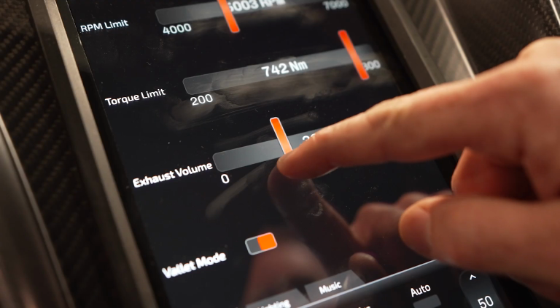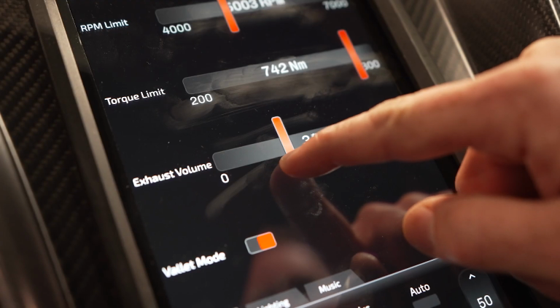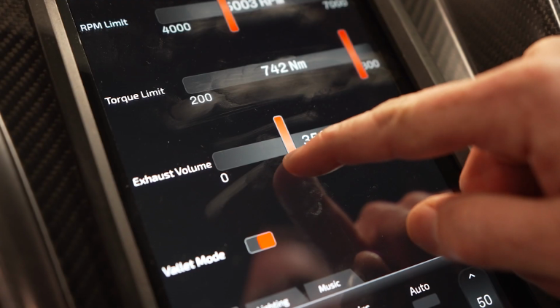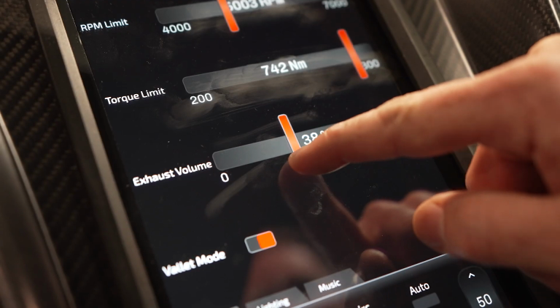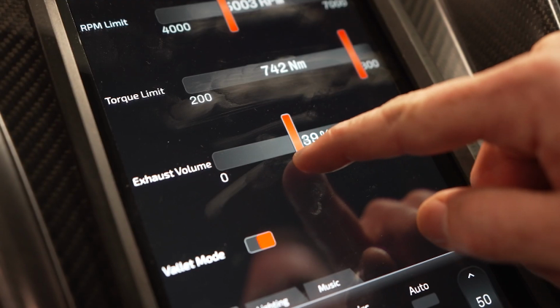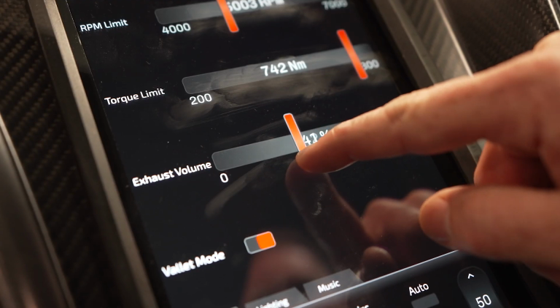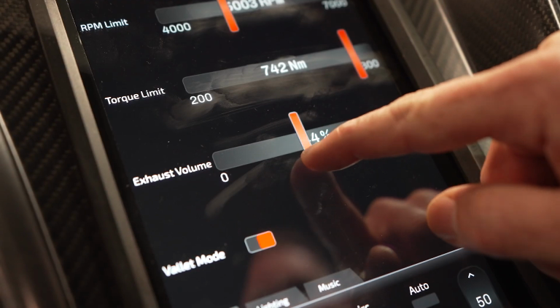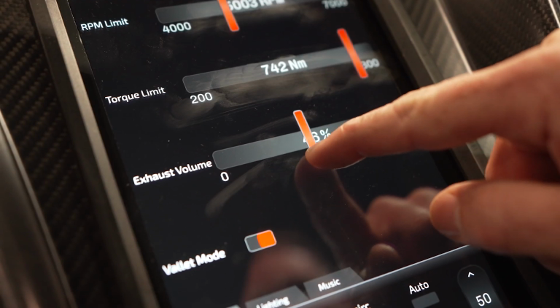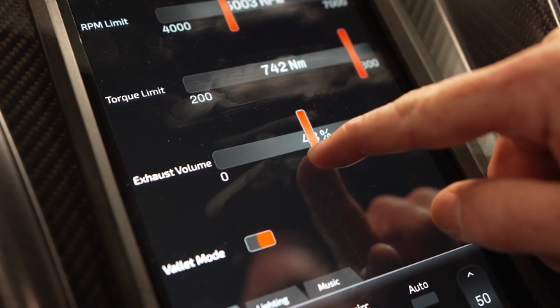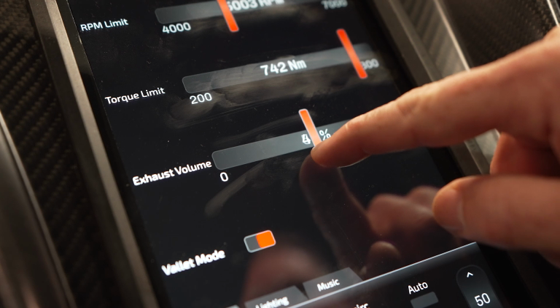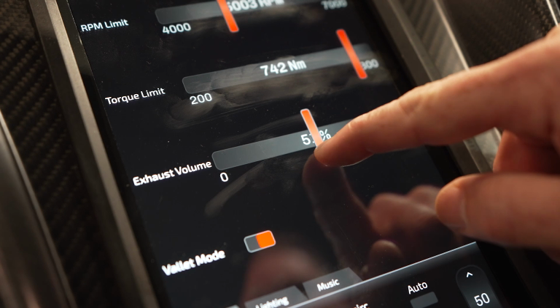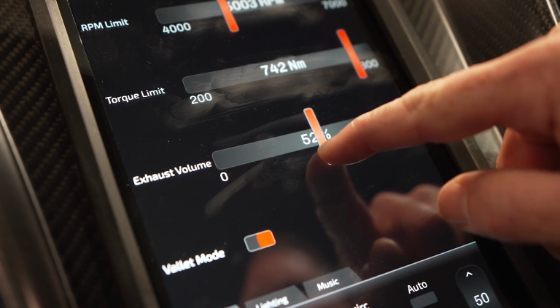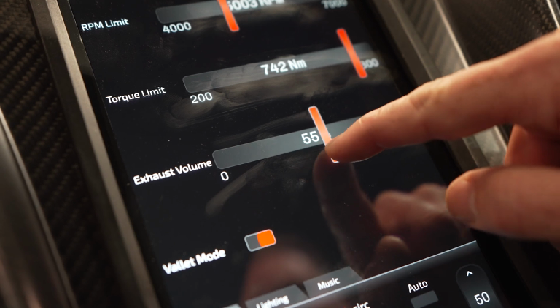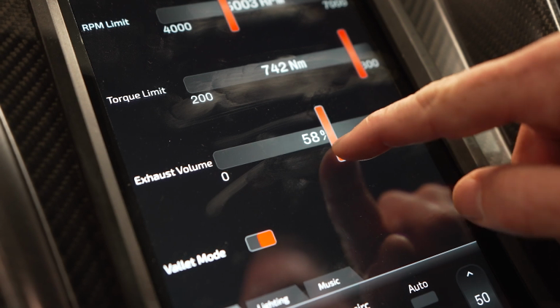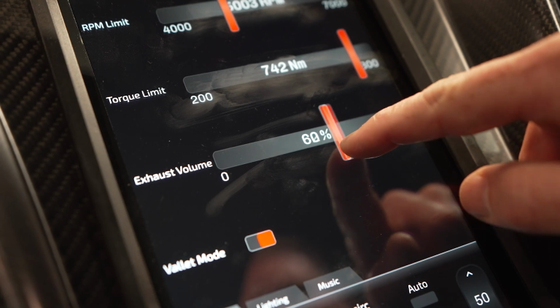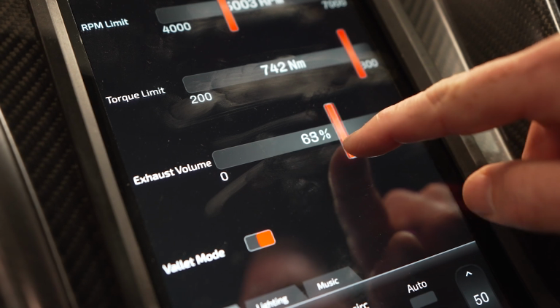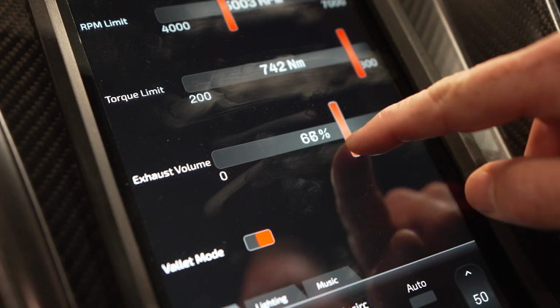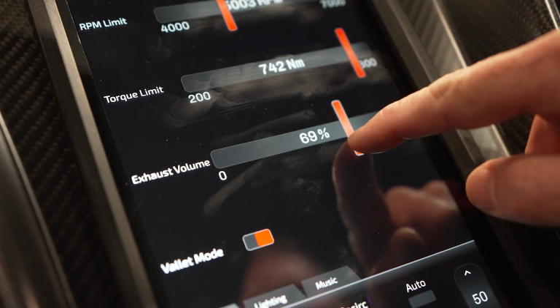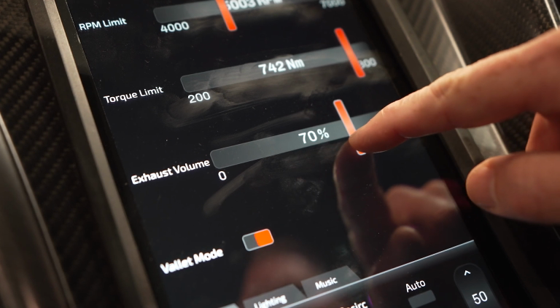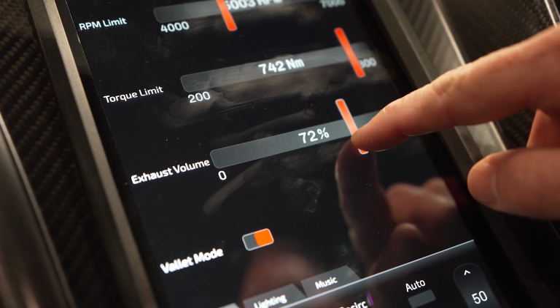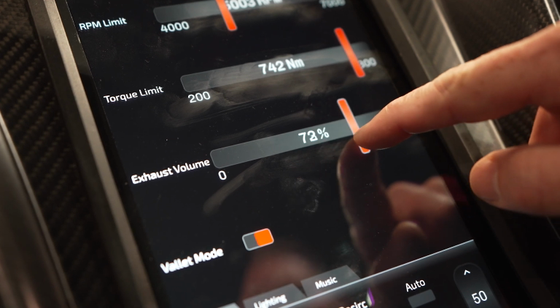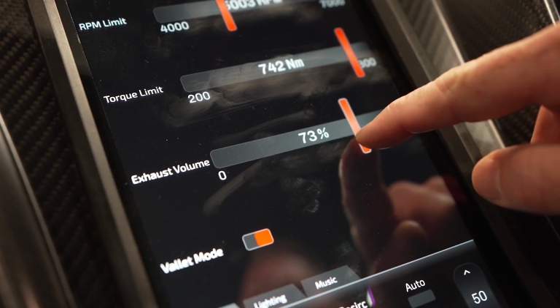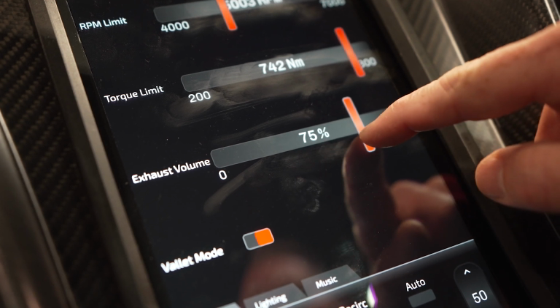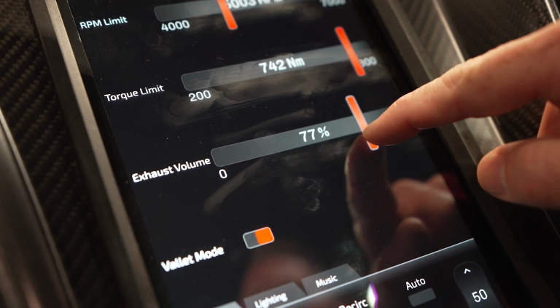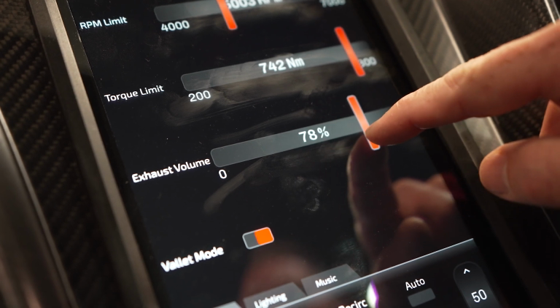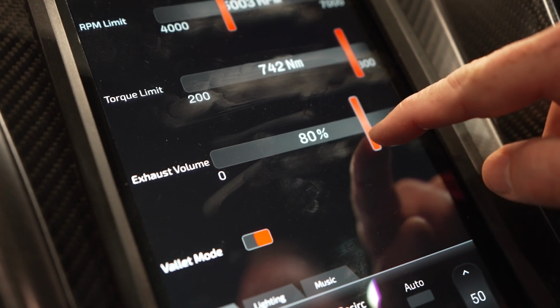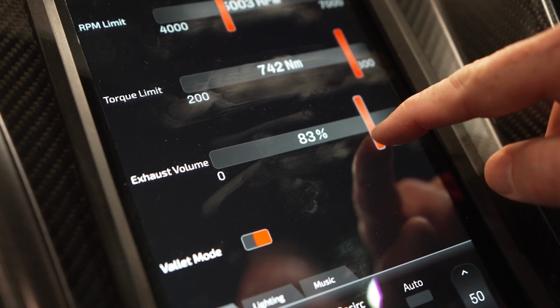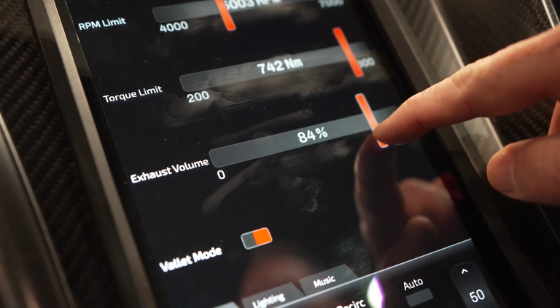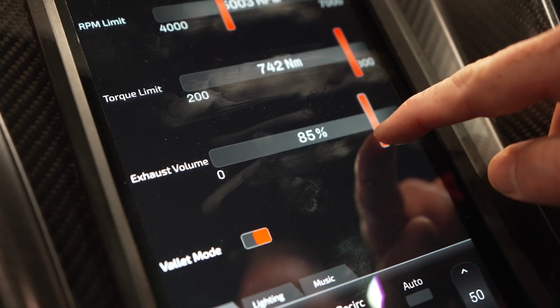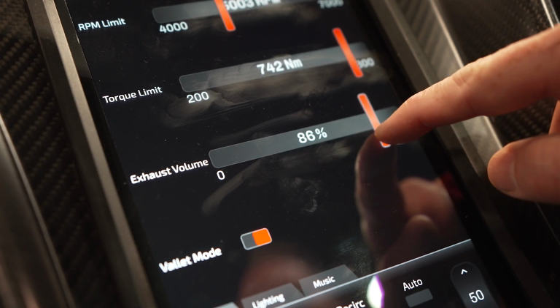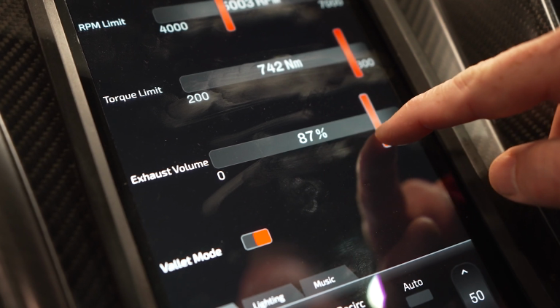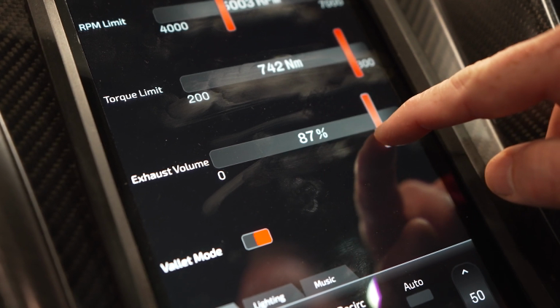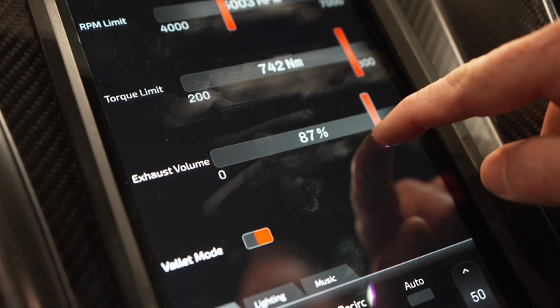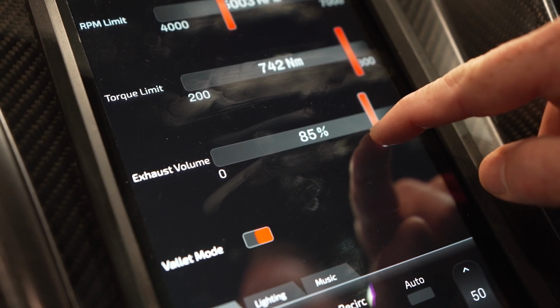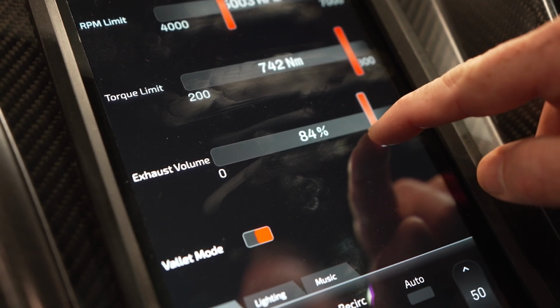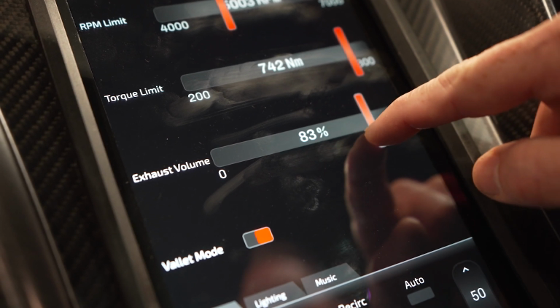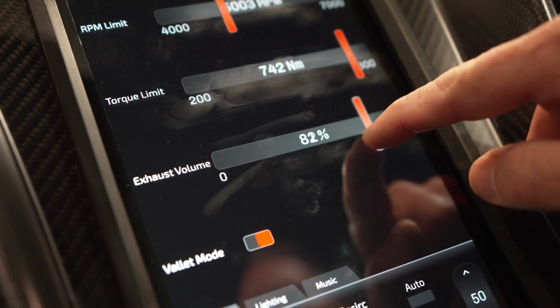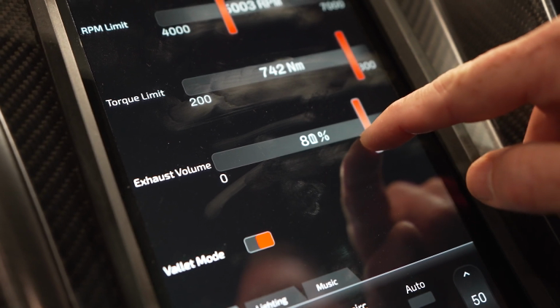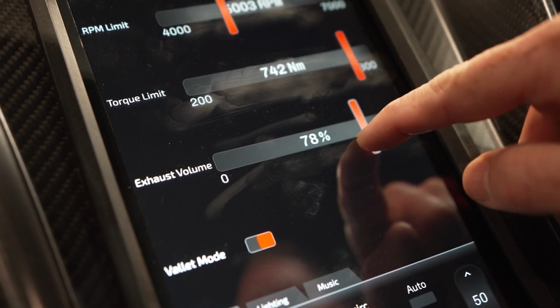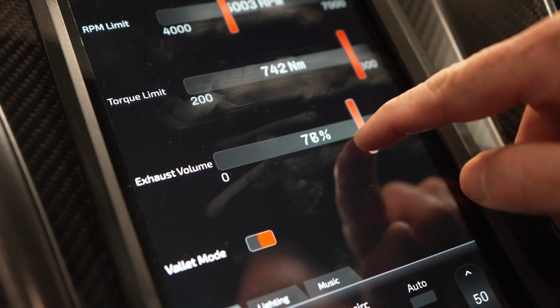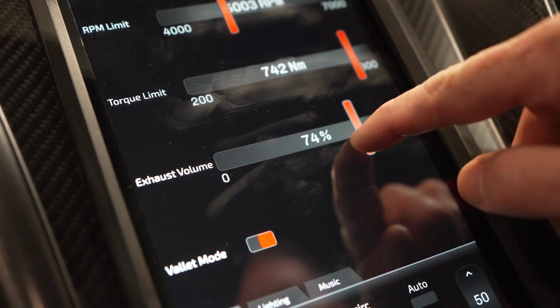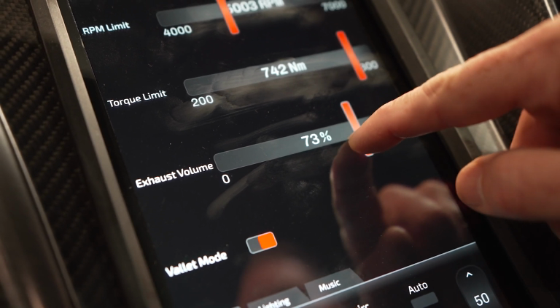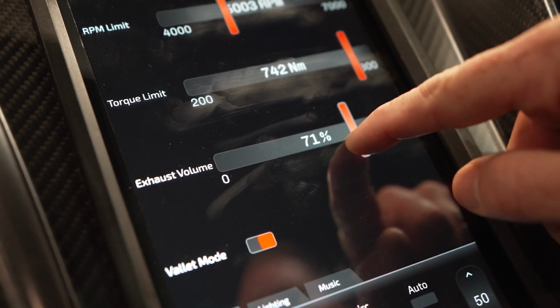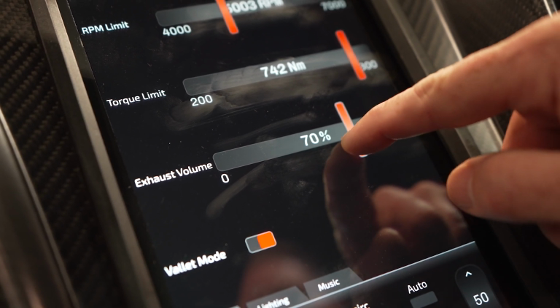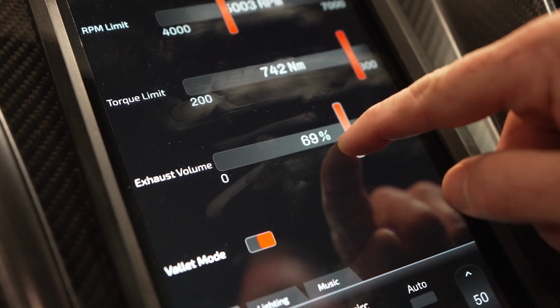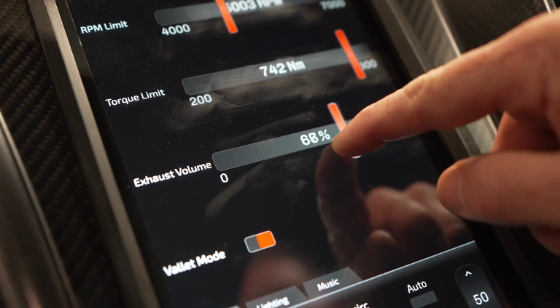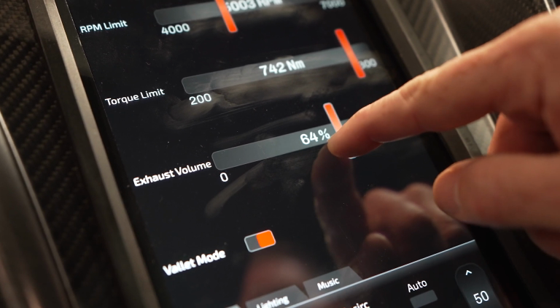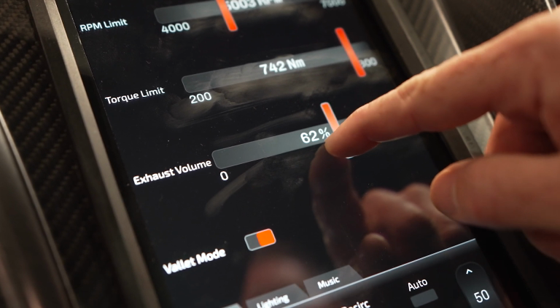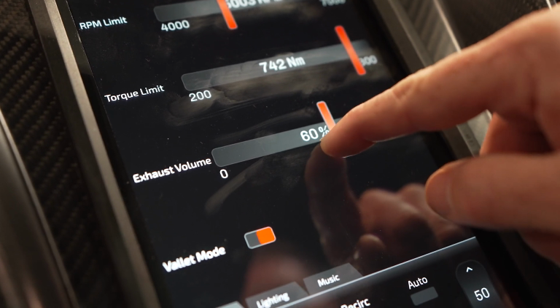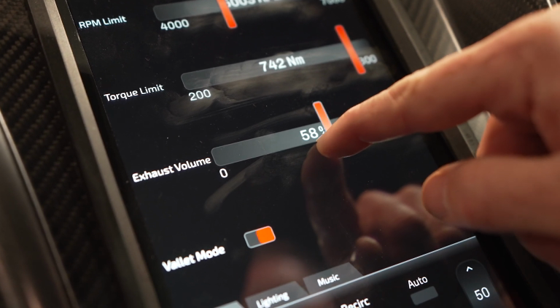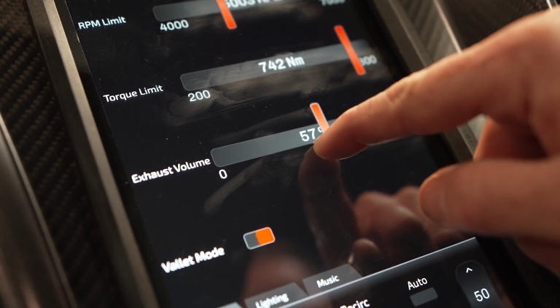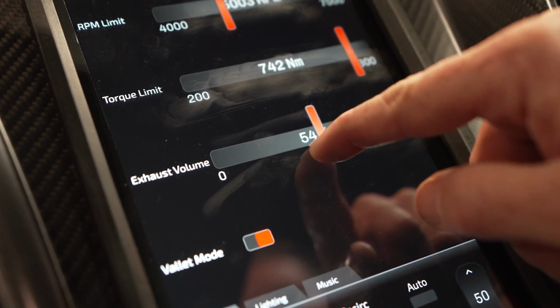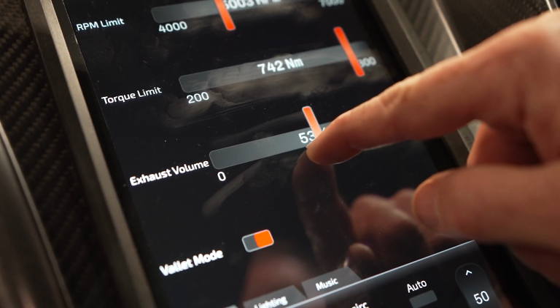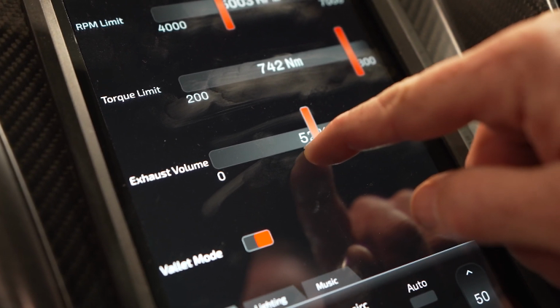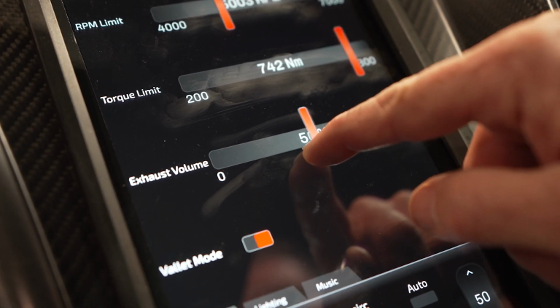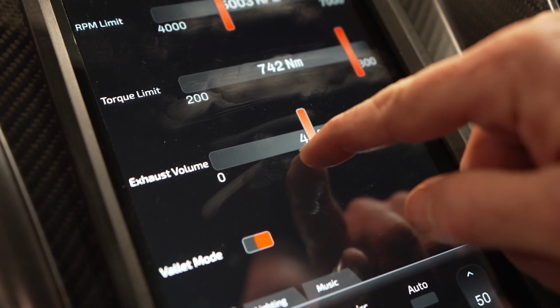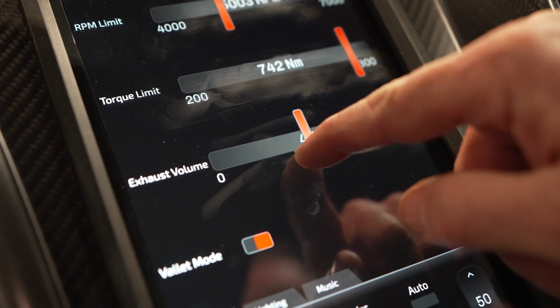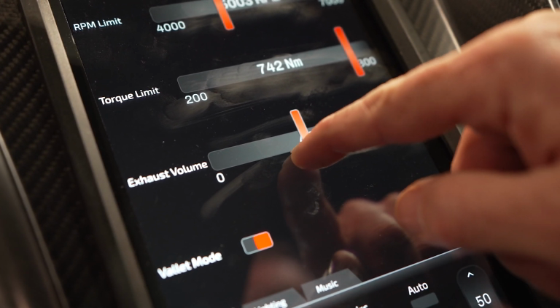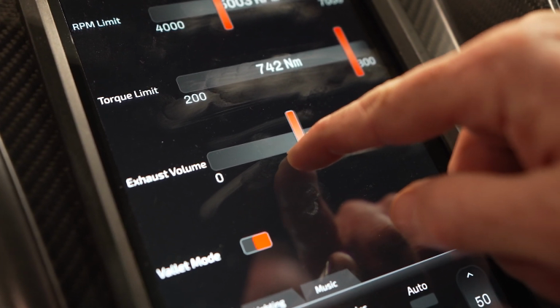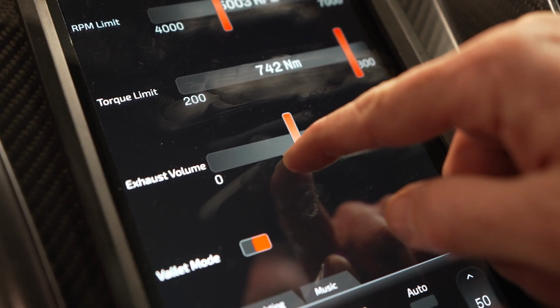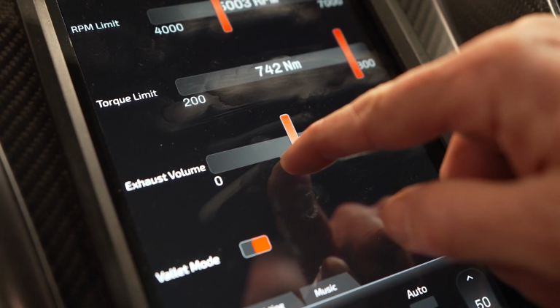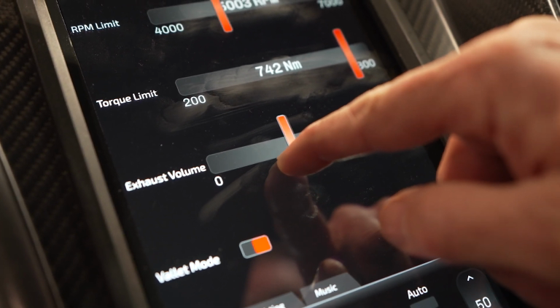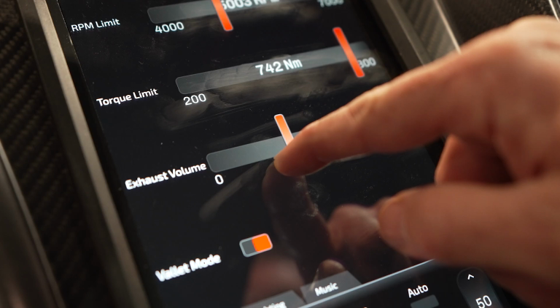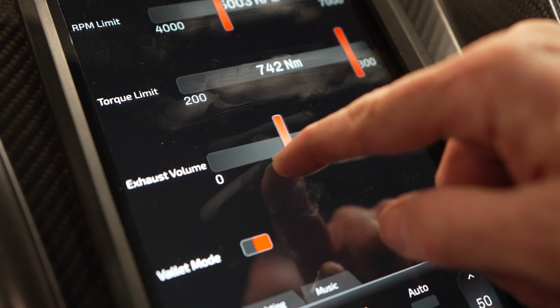The screen concept really came from modern vehicles — most modern vehicles now have interface systems pretty much exactly the same as what we've developed for the car.